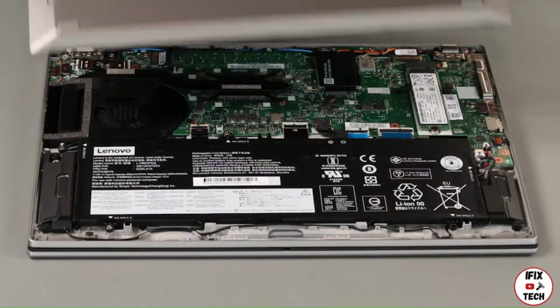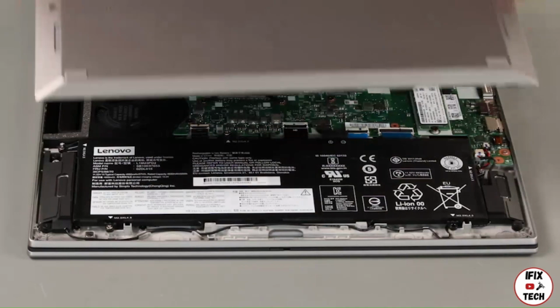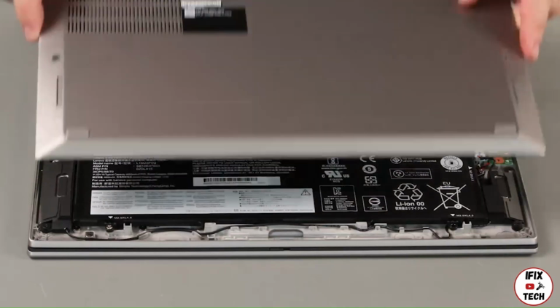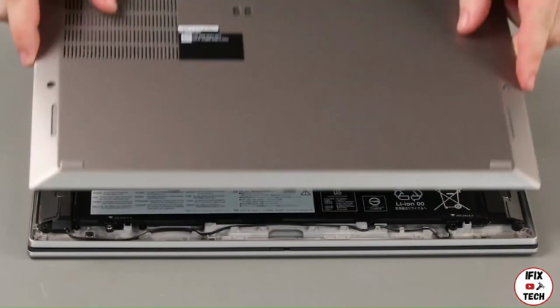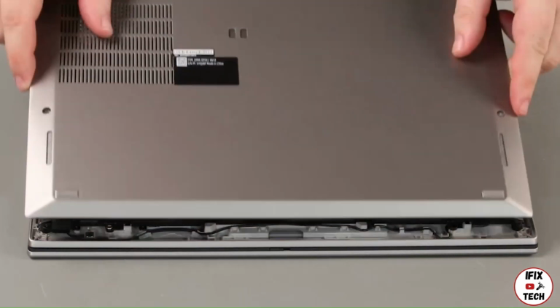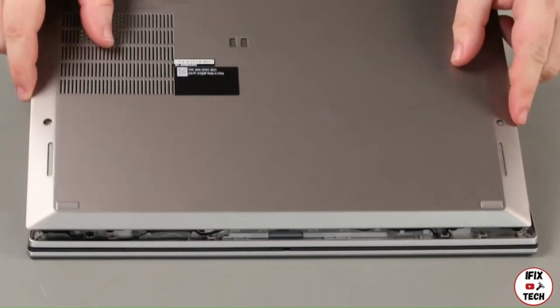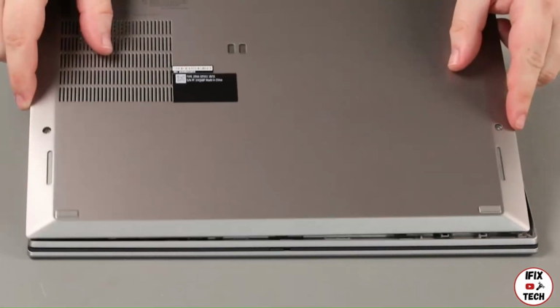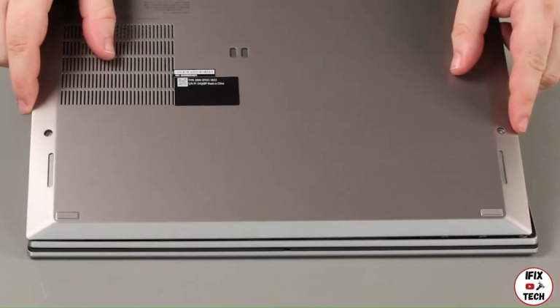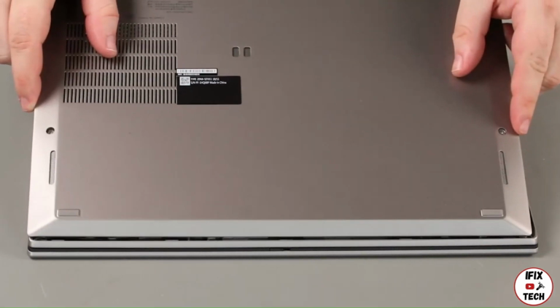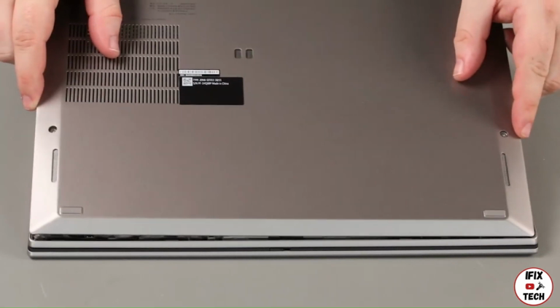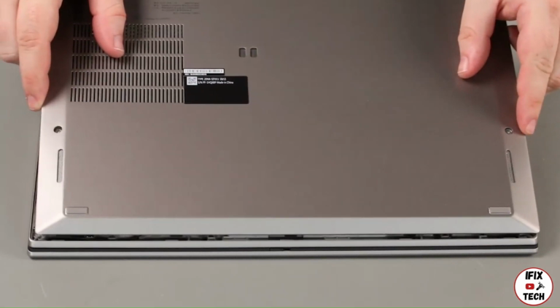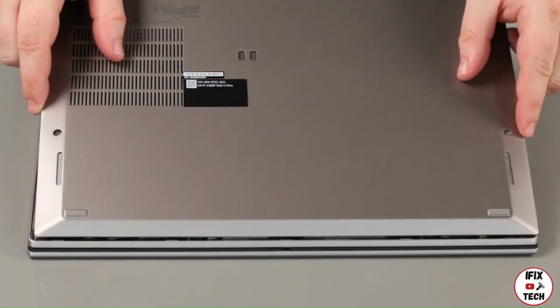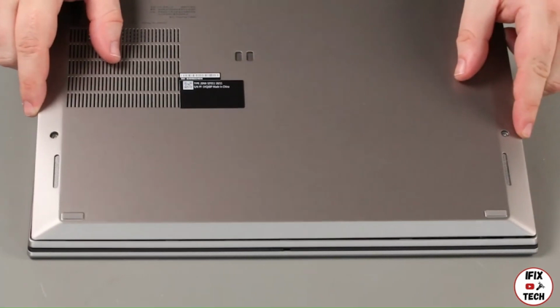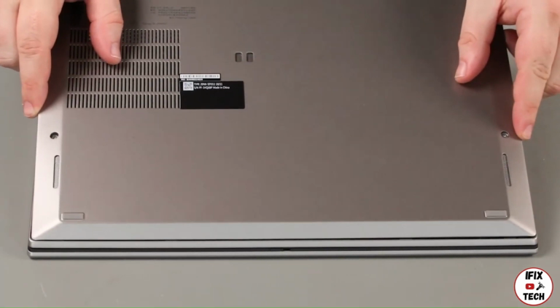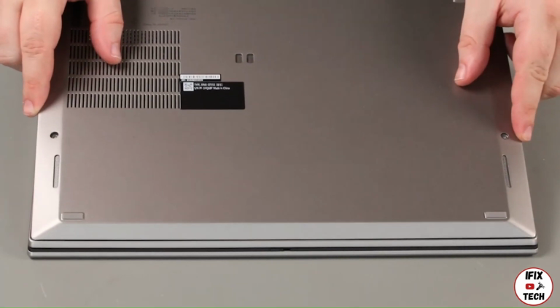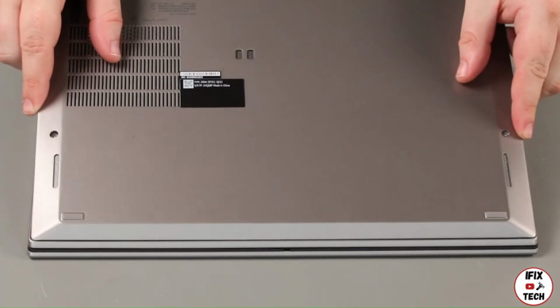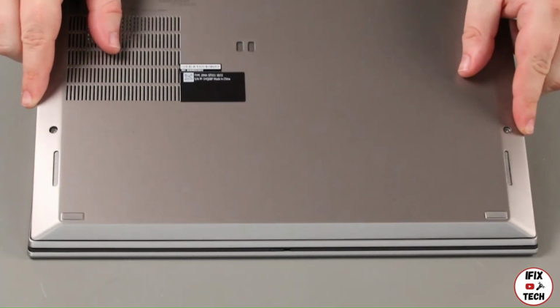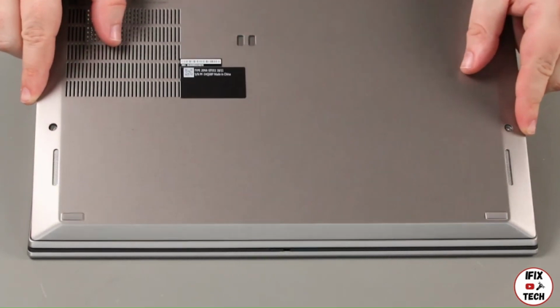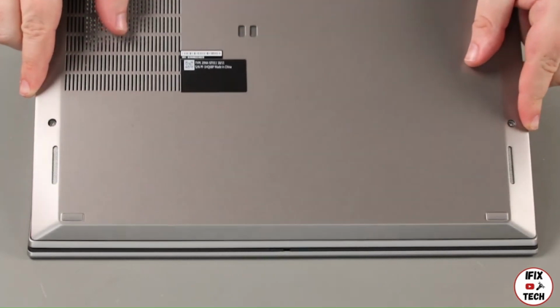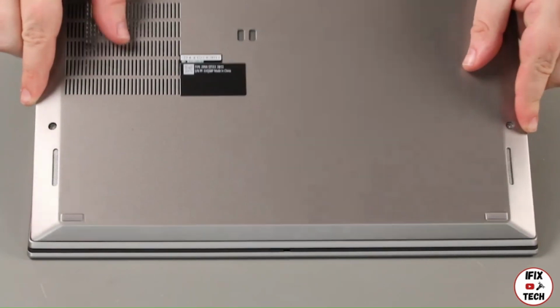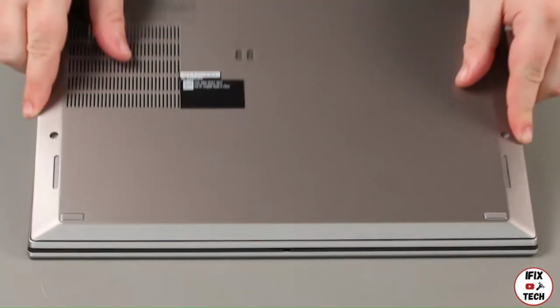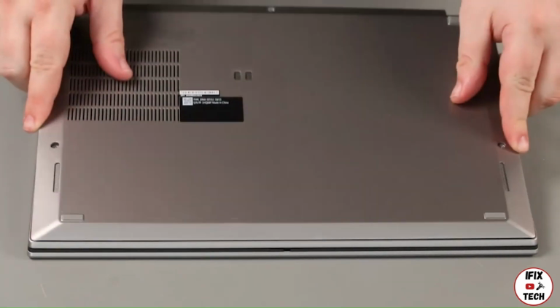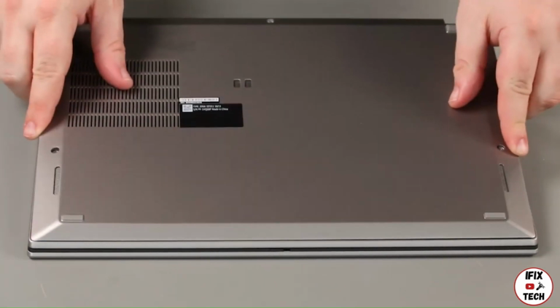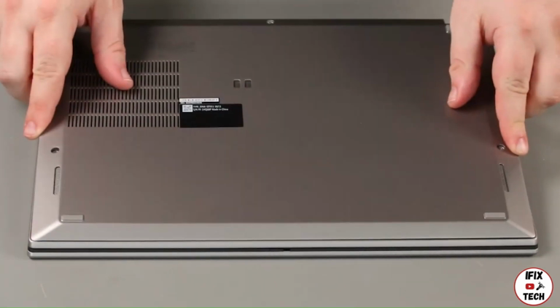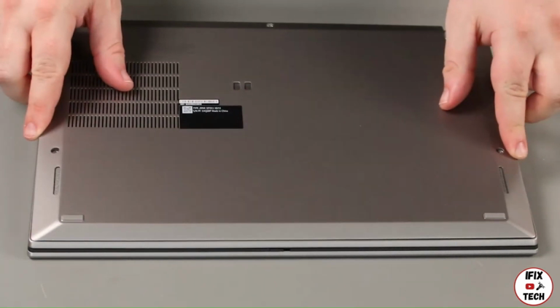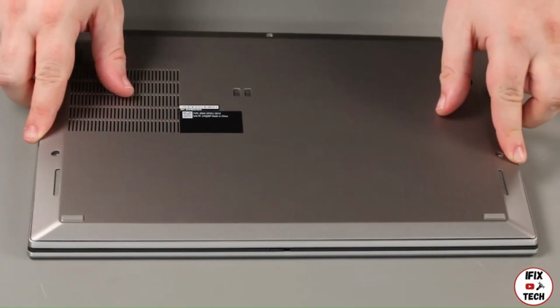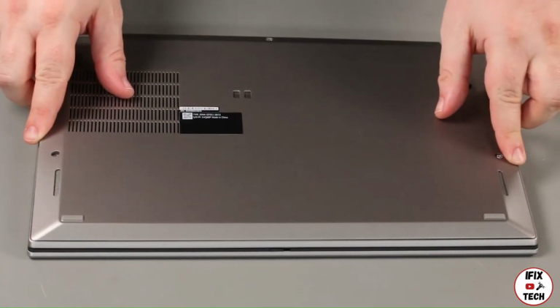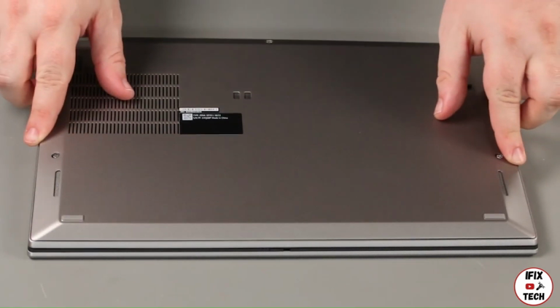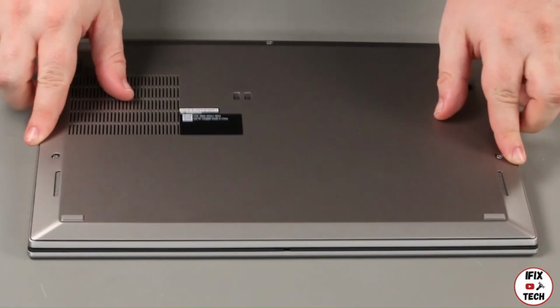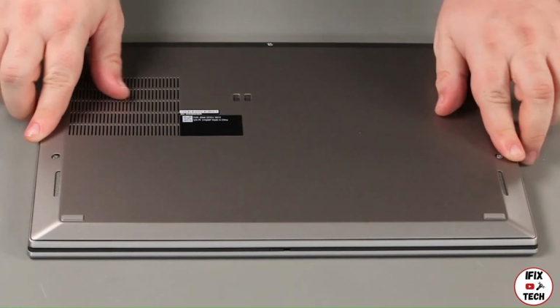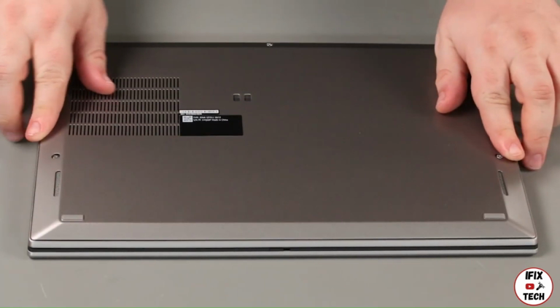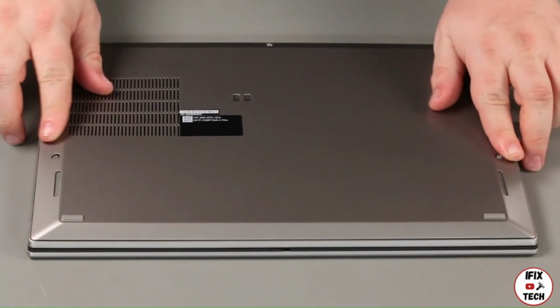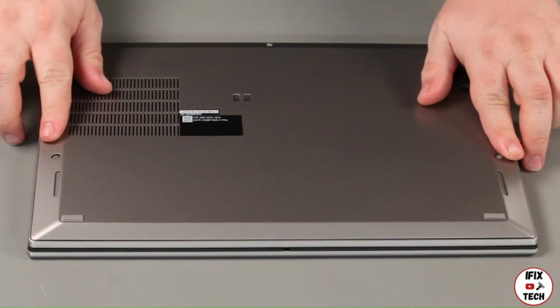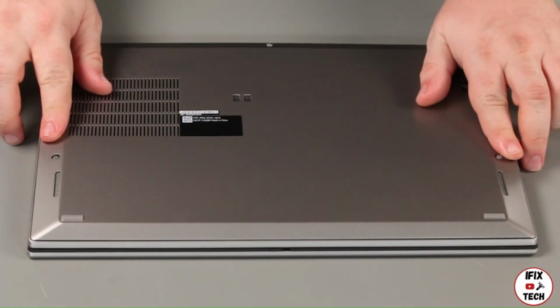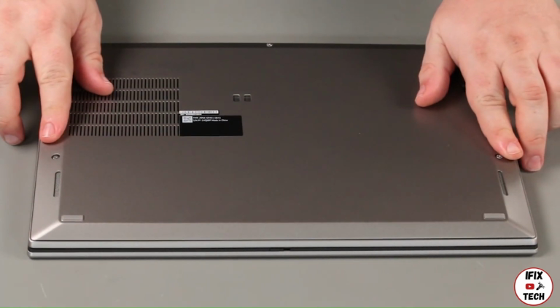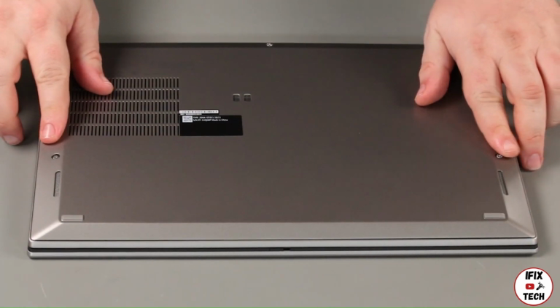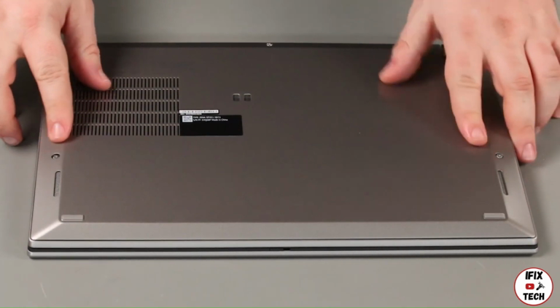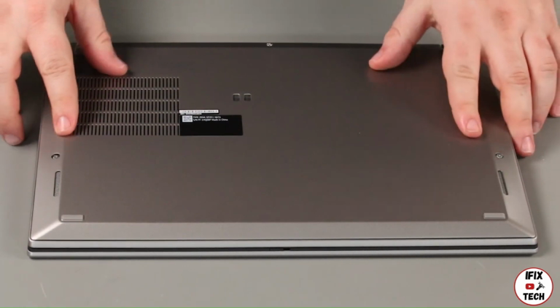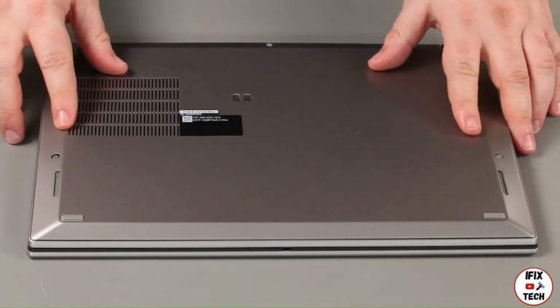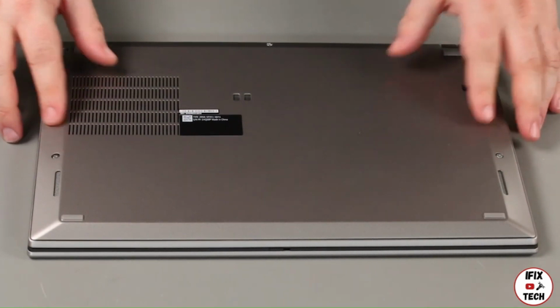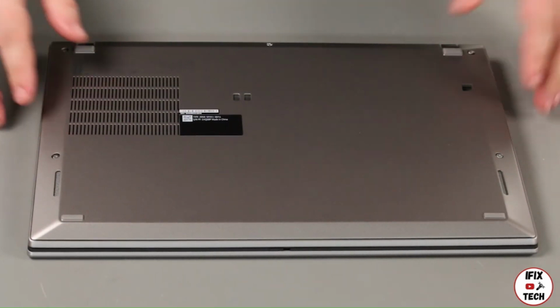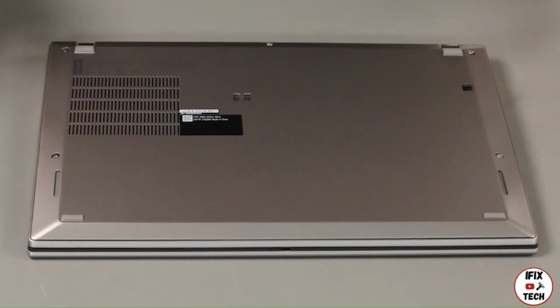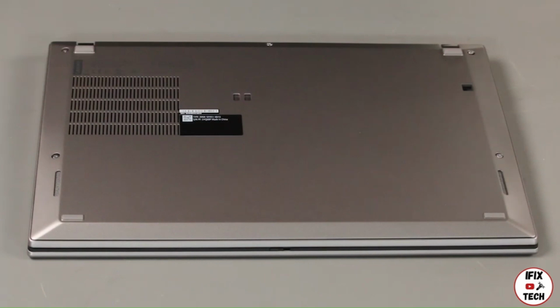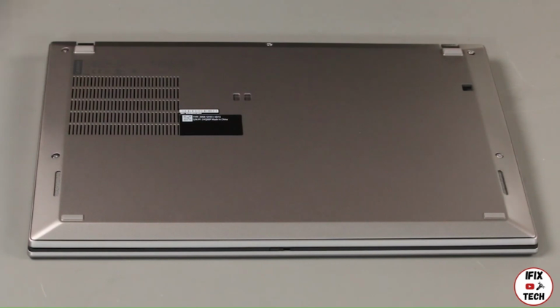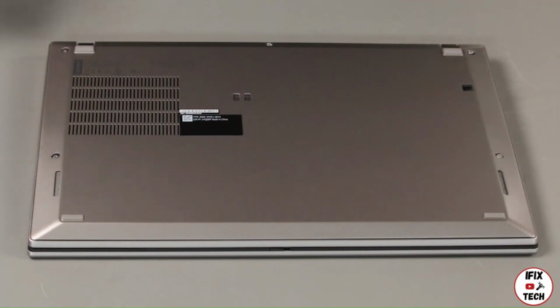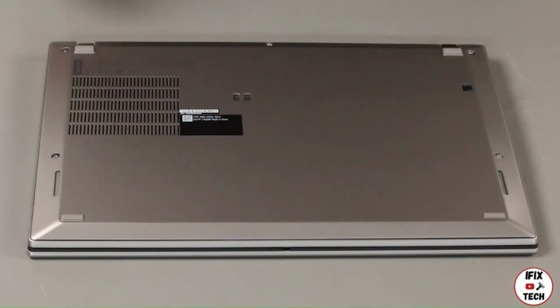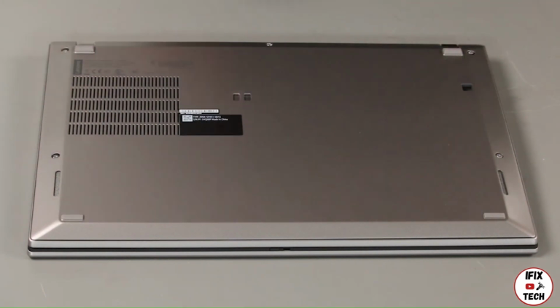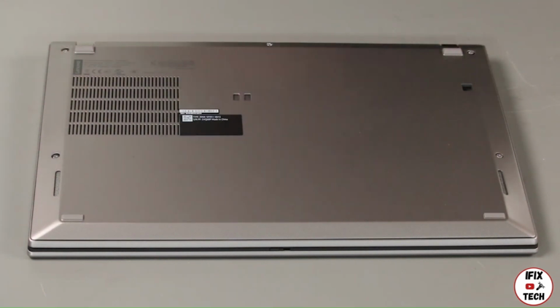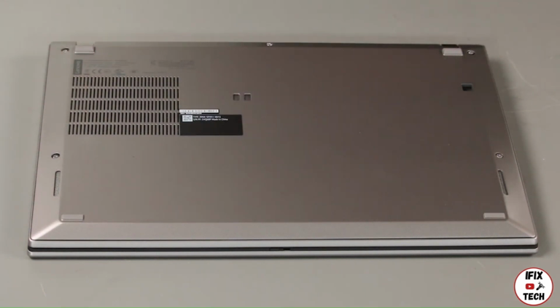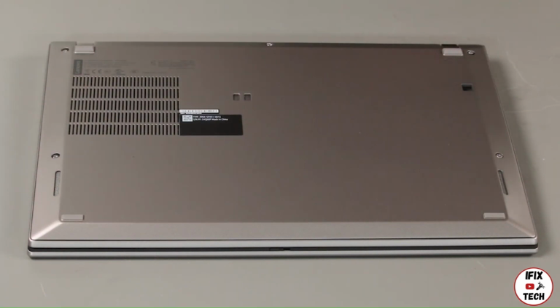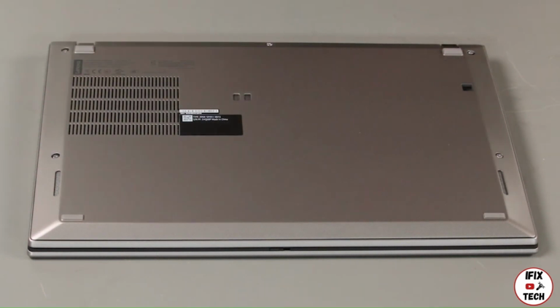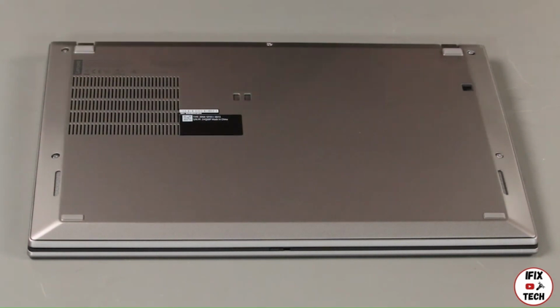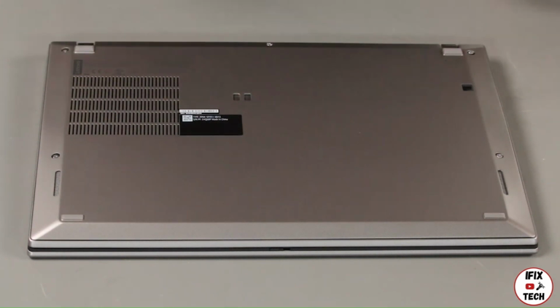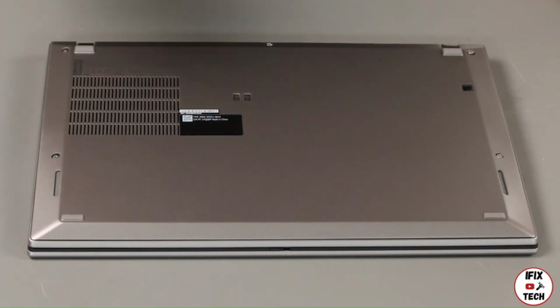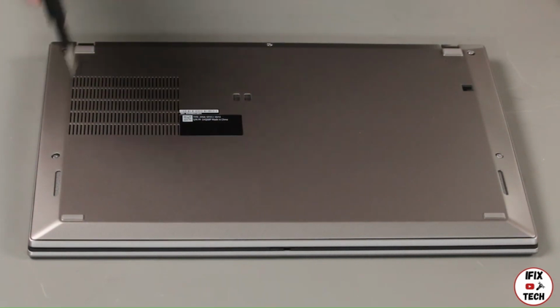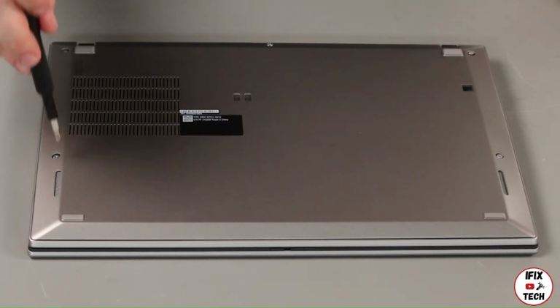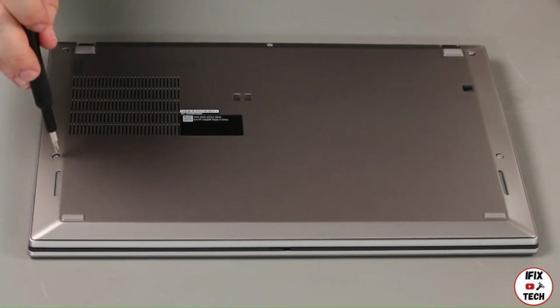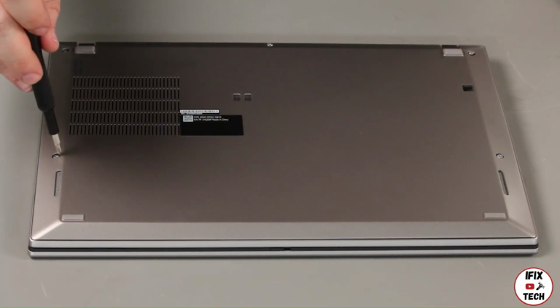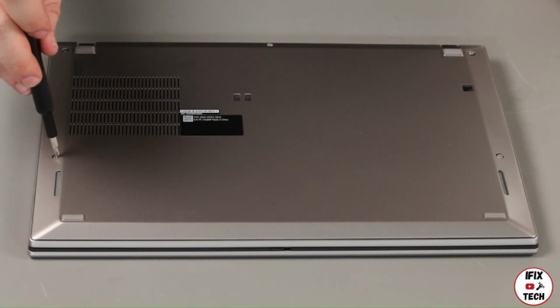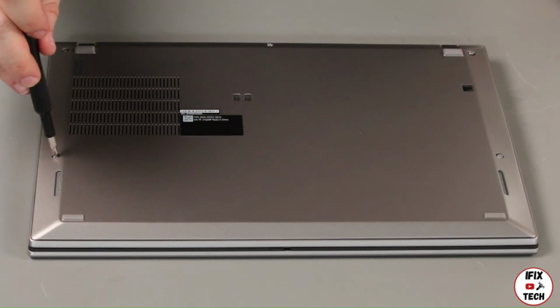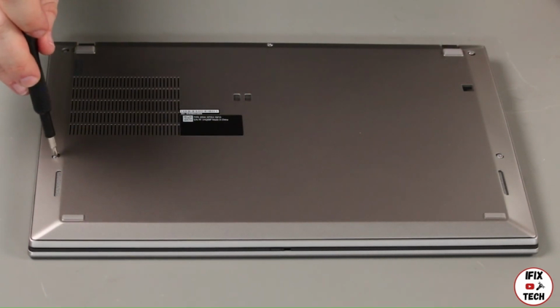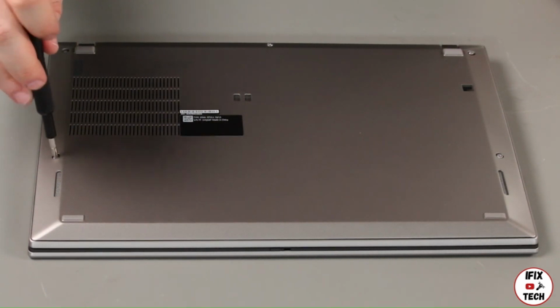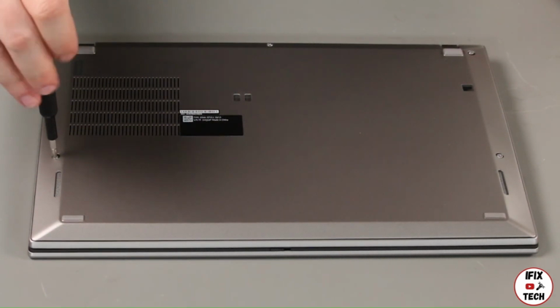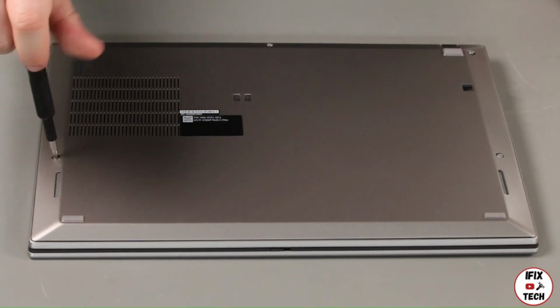Place the bottom cover onto the system front edge first. Tighten five captive screws.